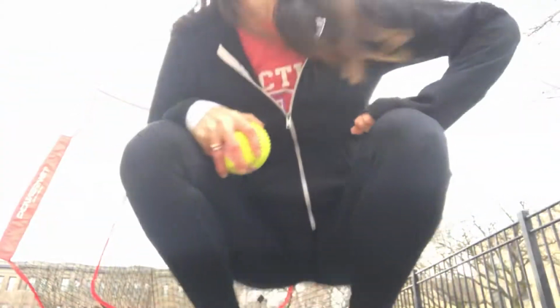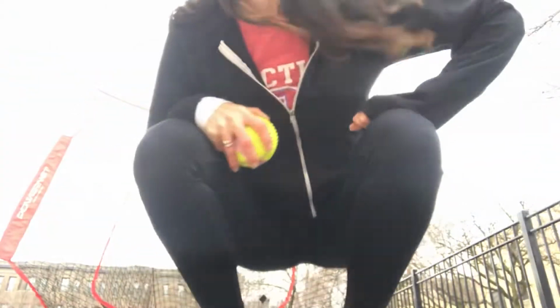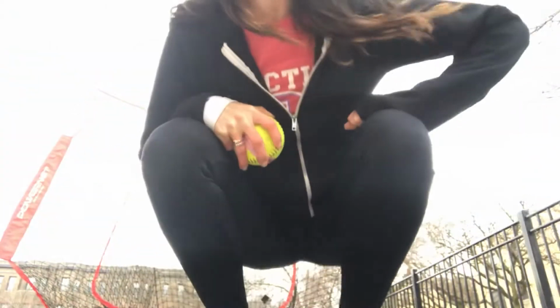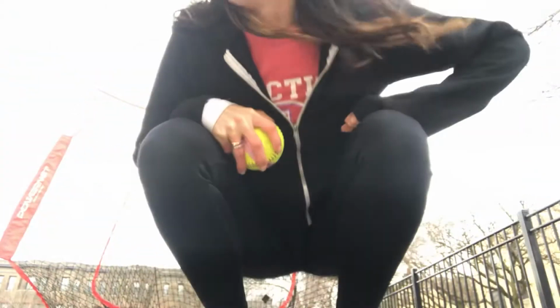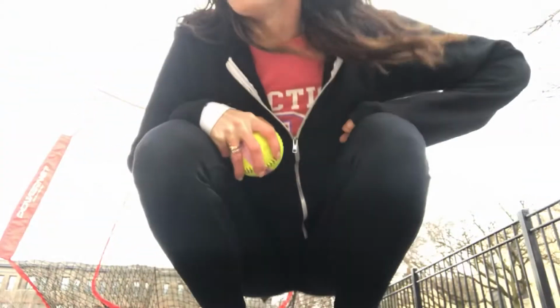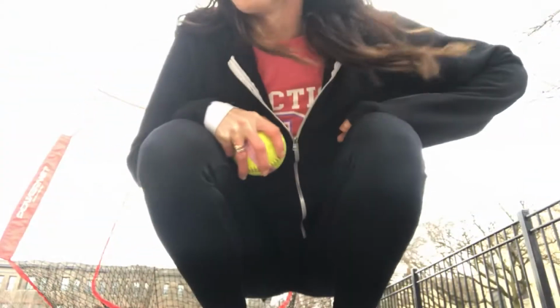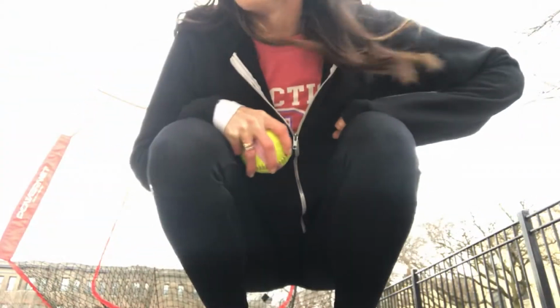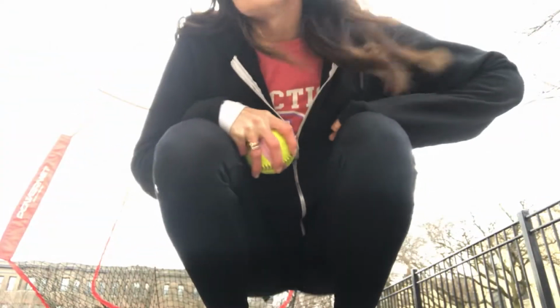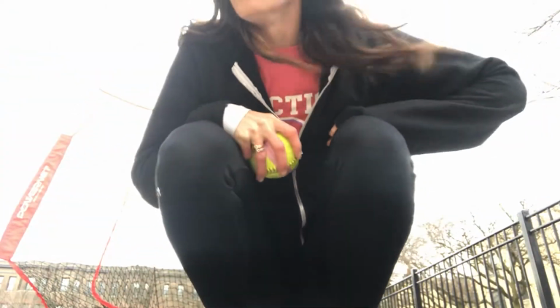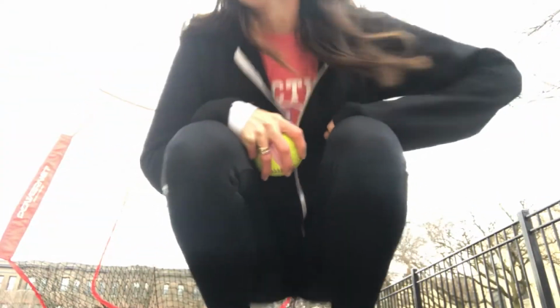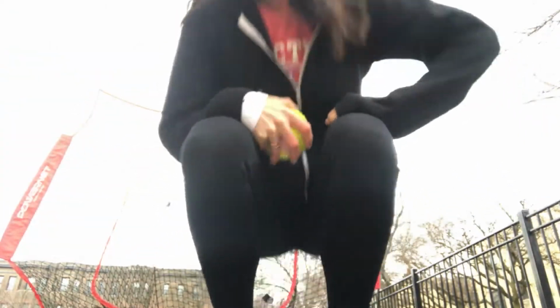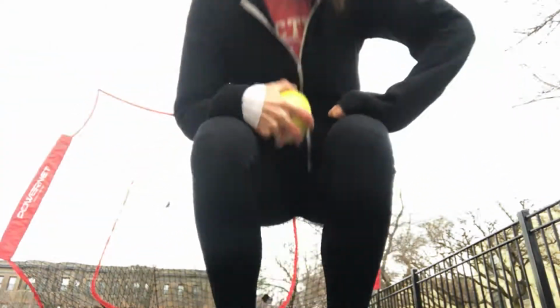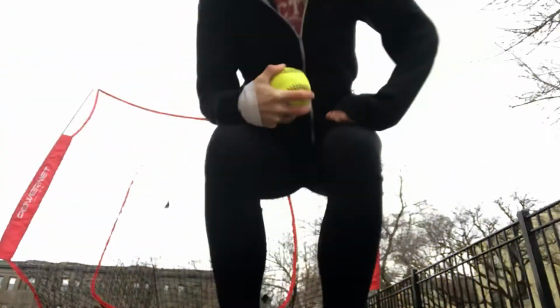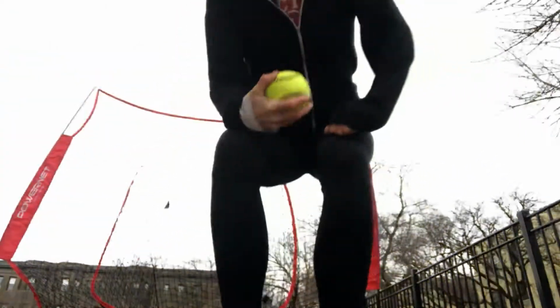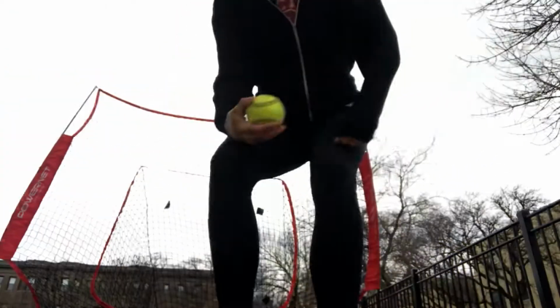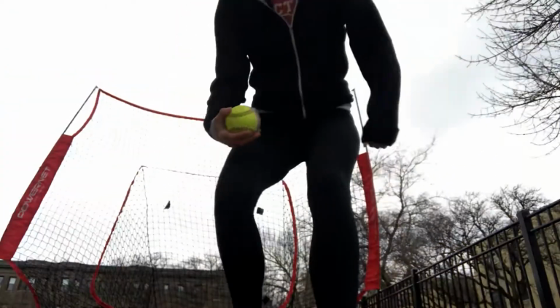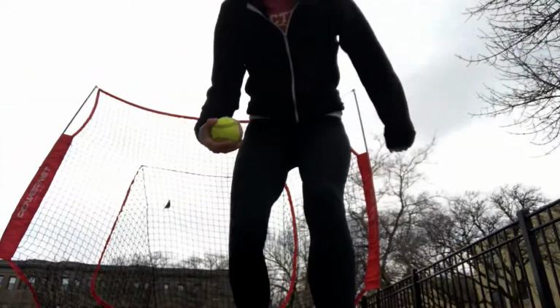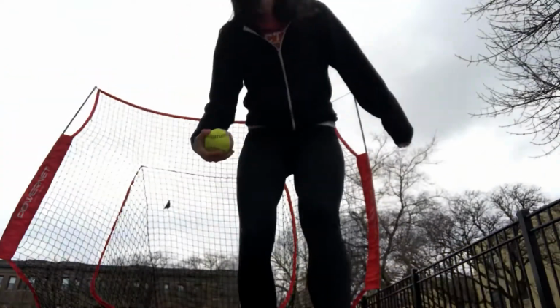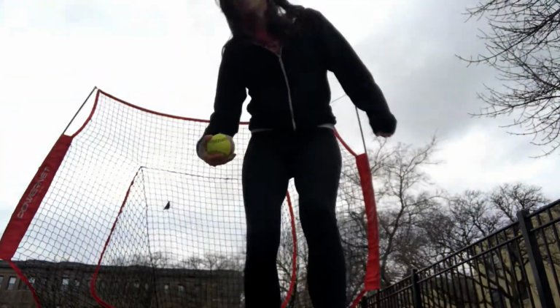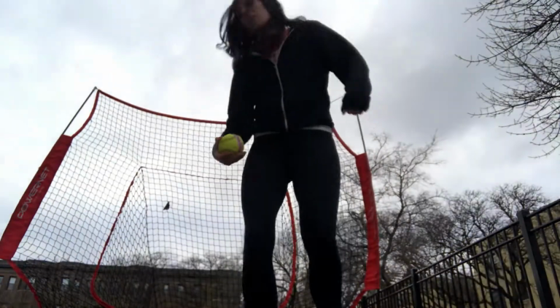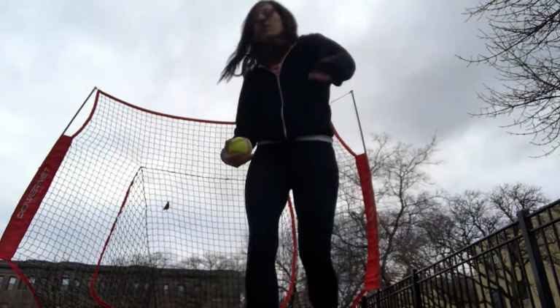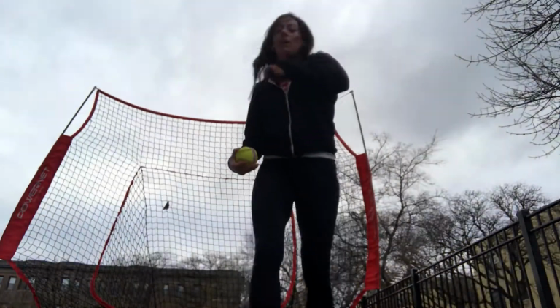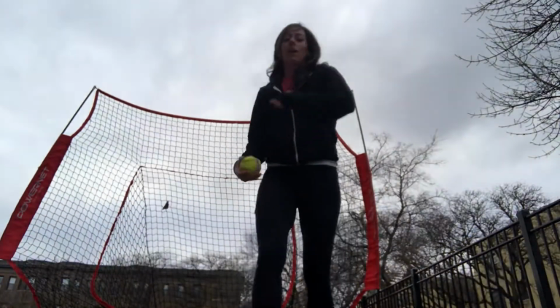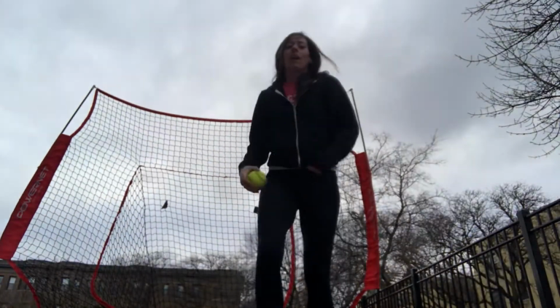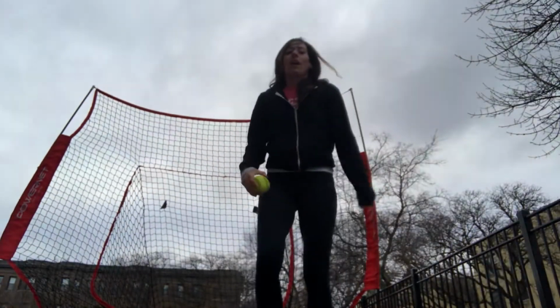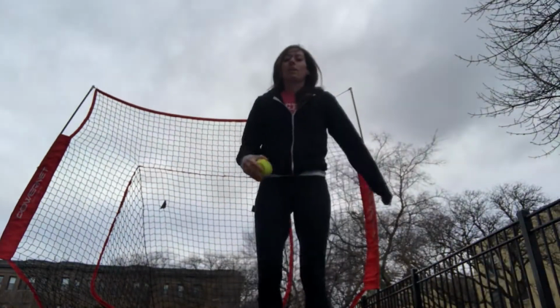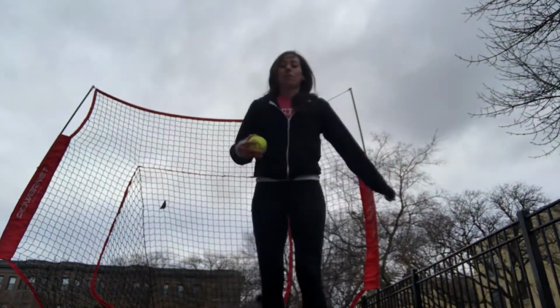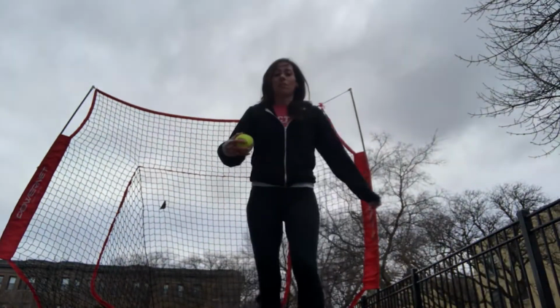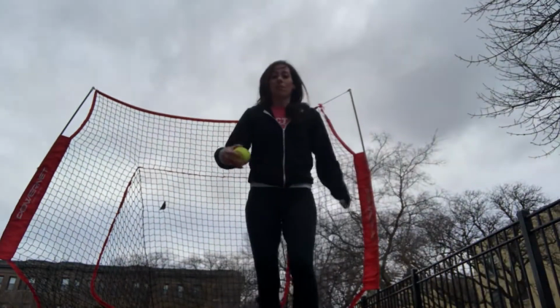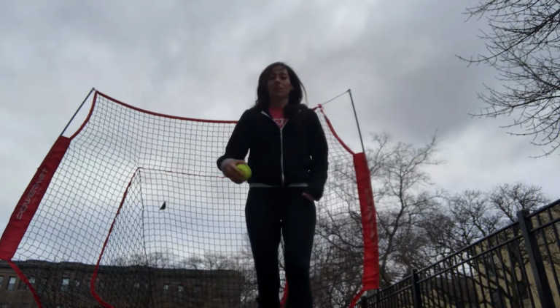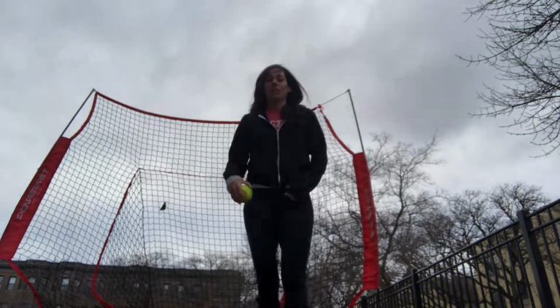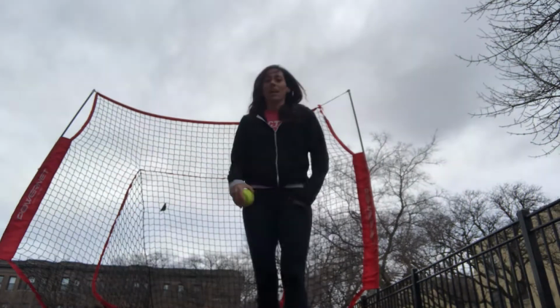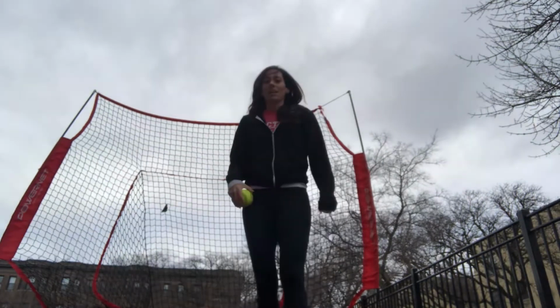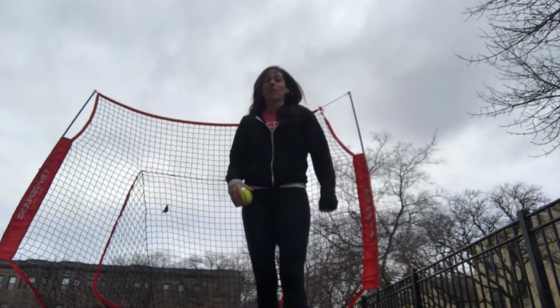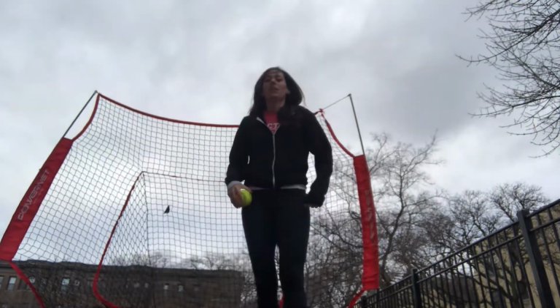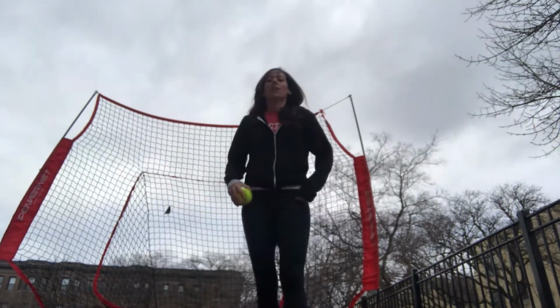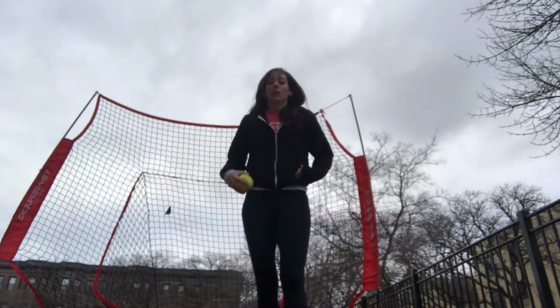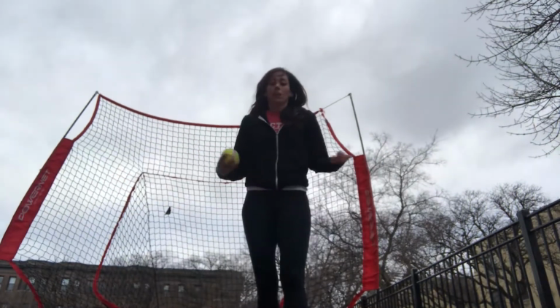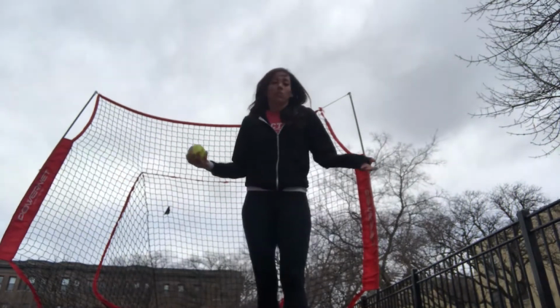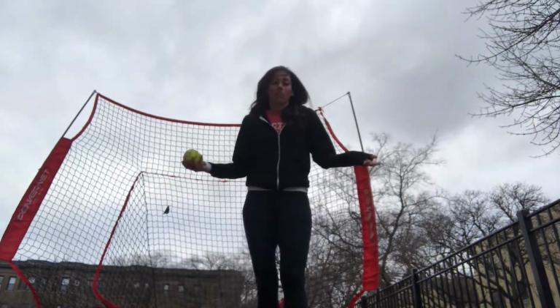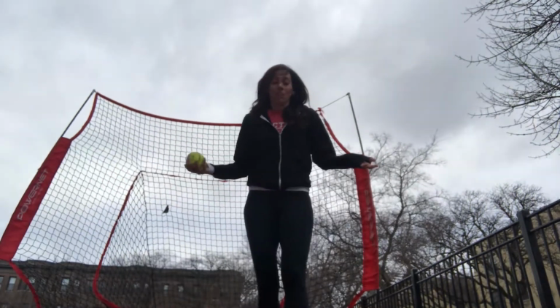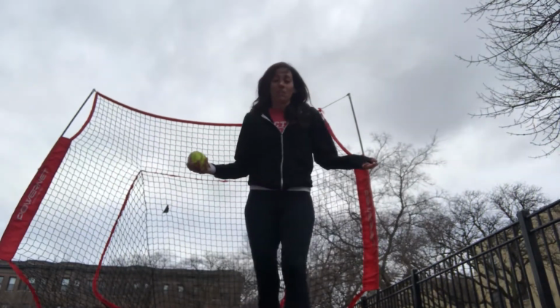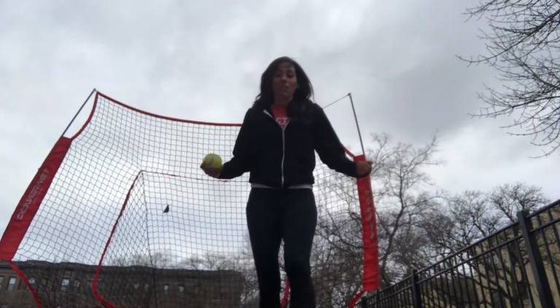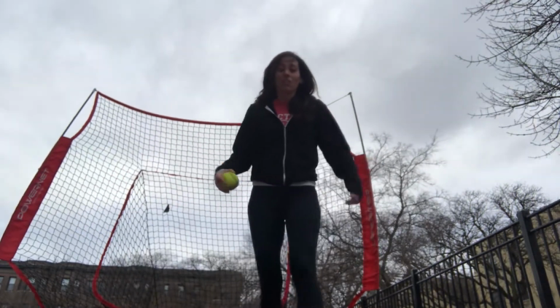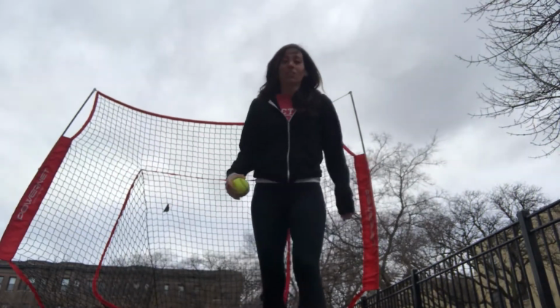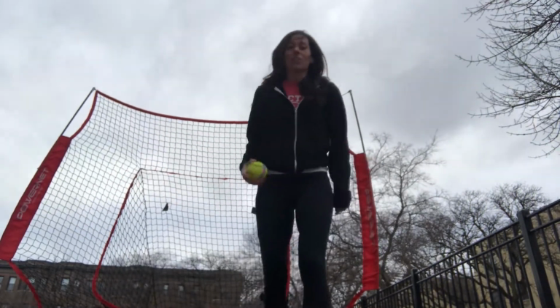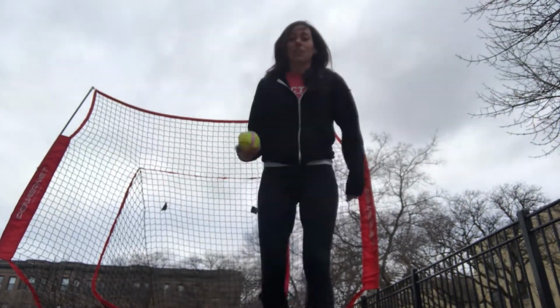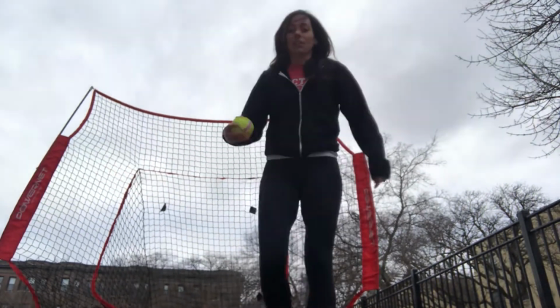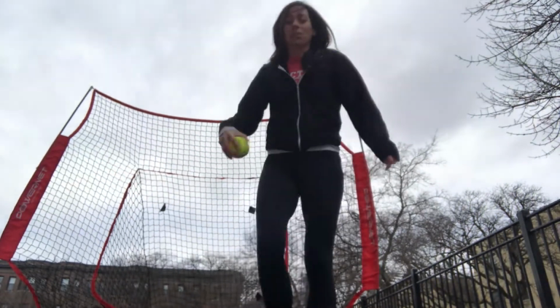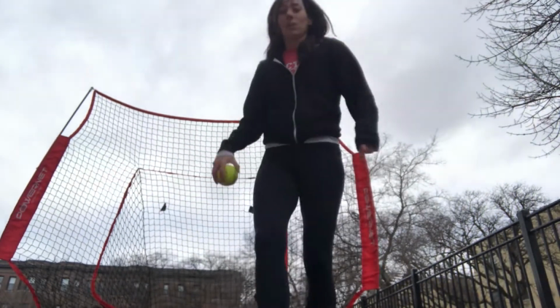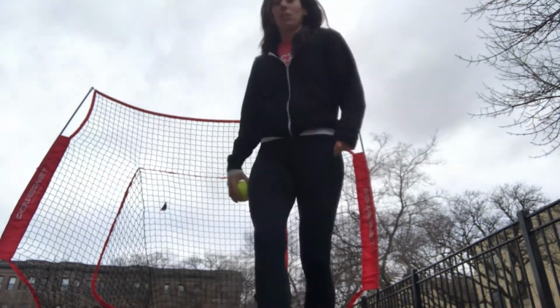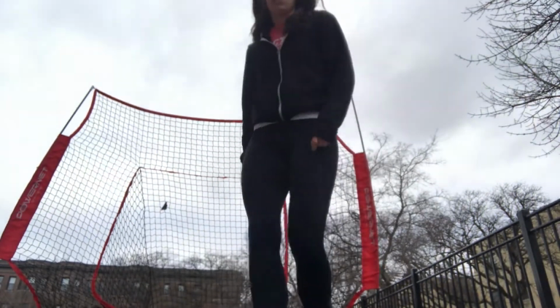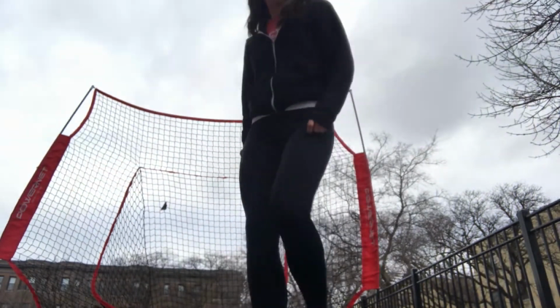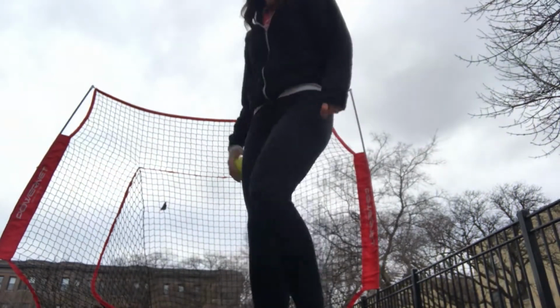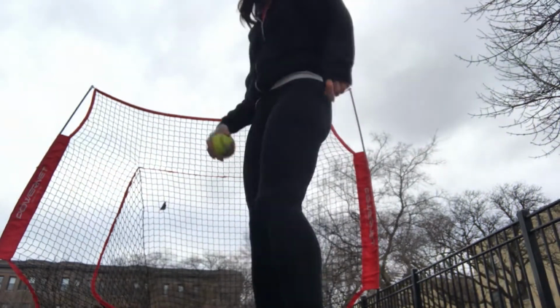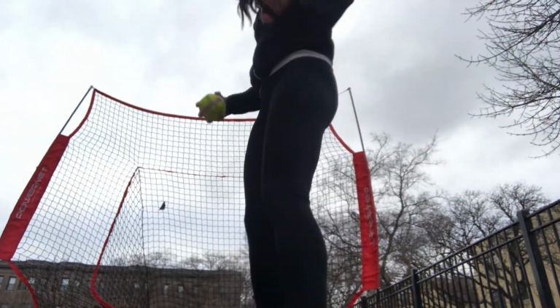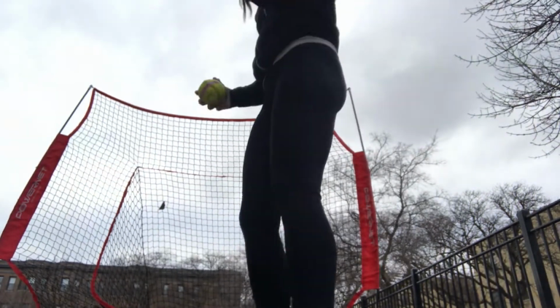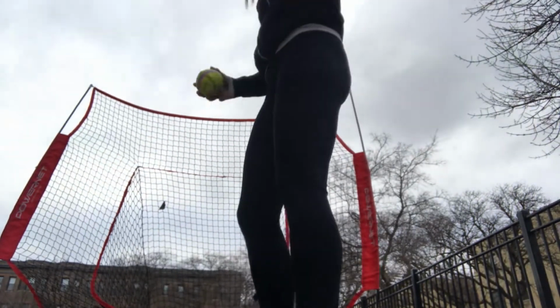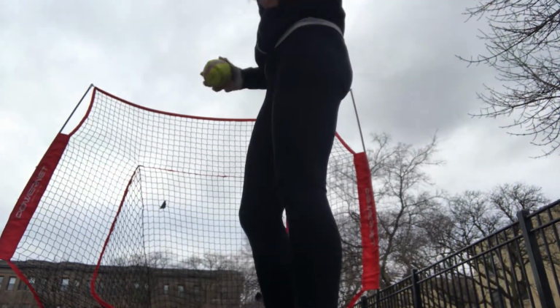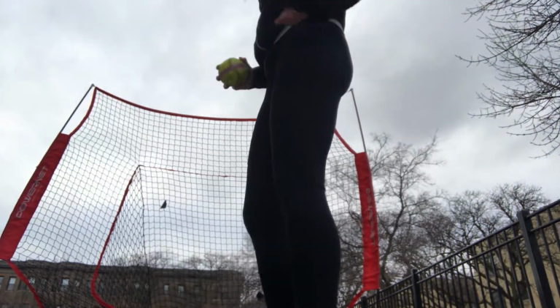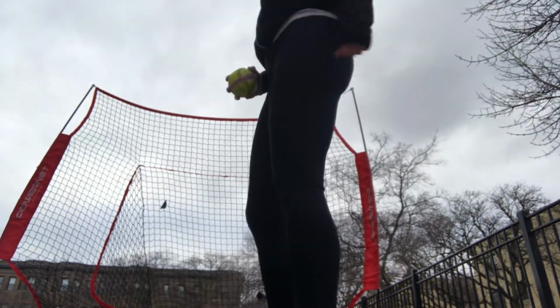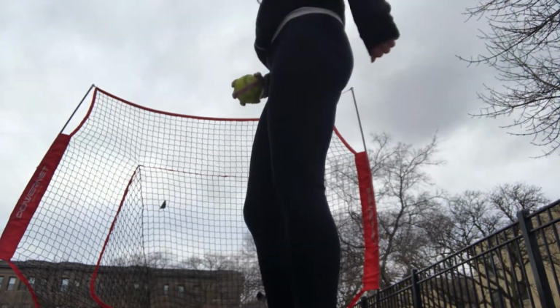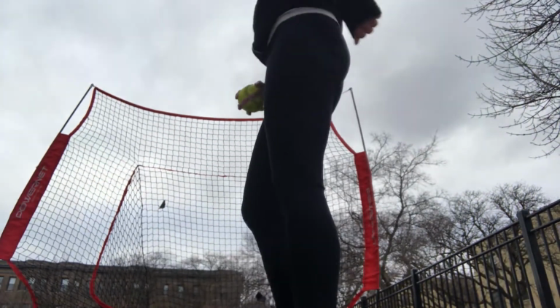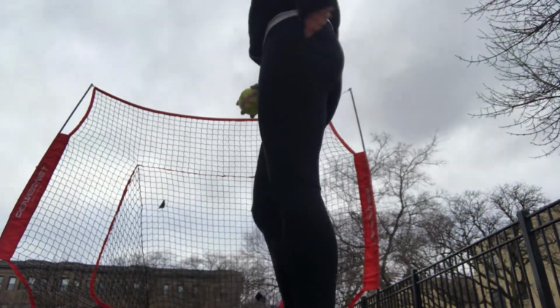And then you're going to do 10 pitches. You're going to focus on just everything you learned, and then you're going to pitch those — 10 really good ones.